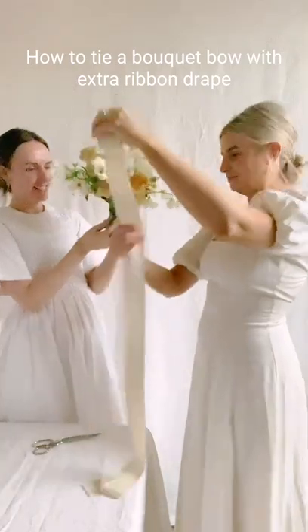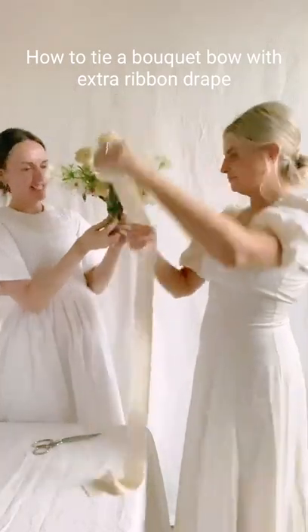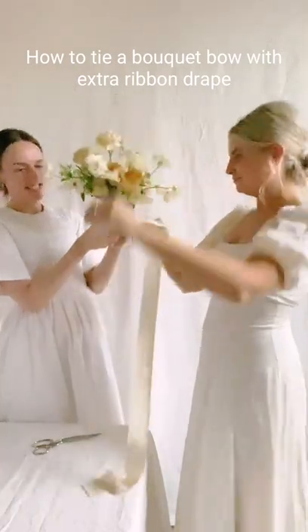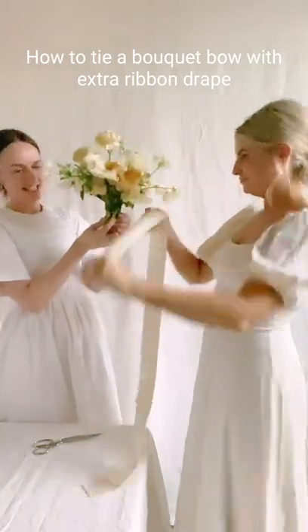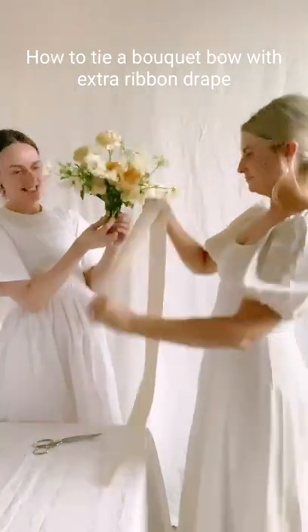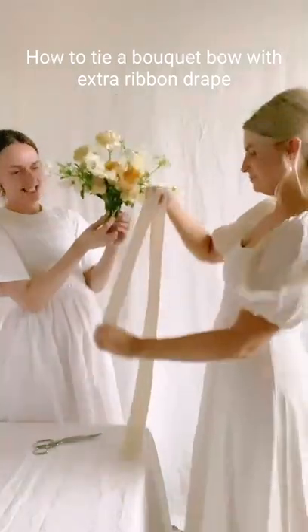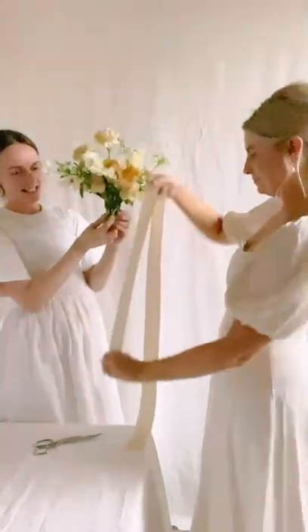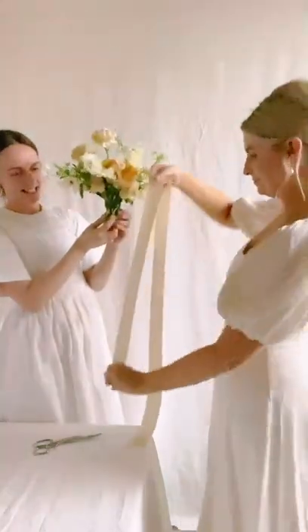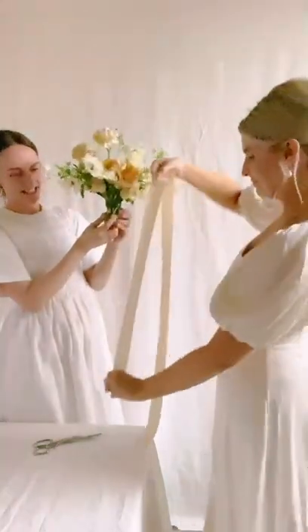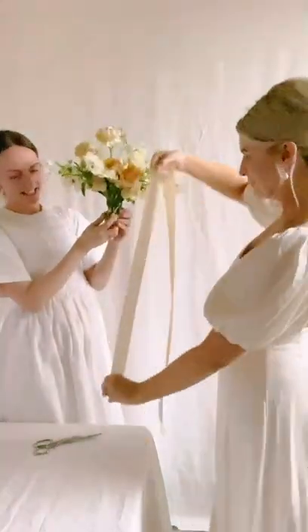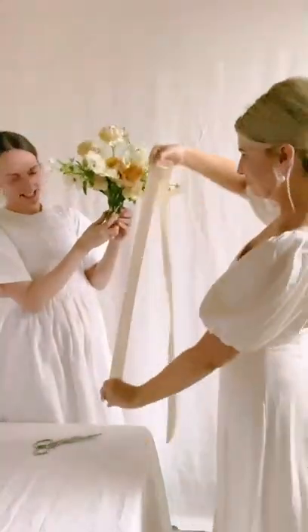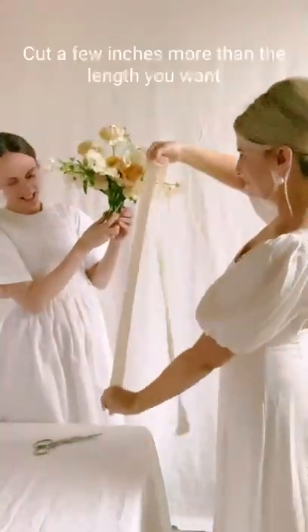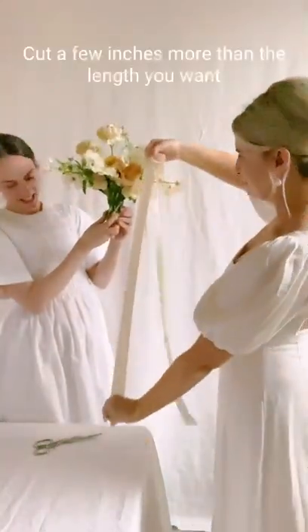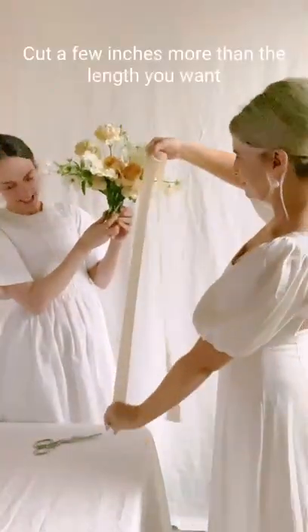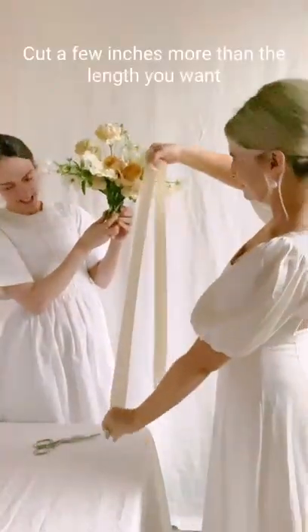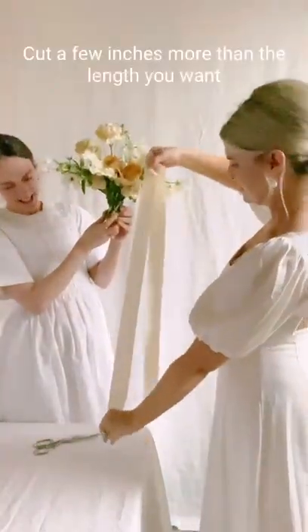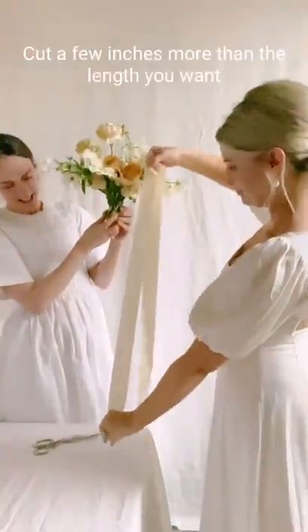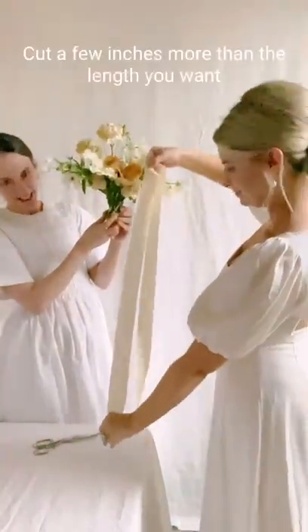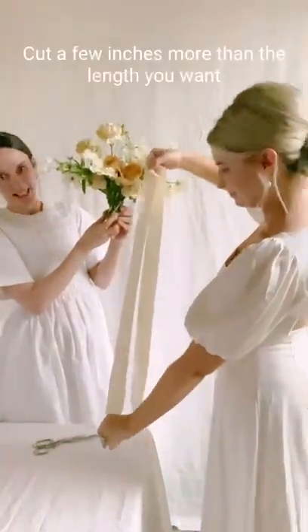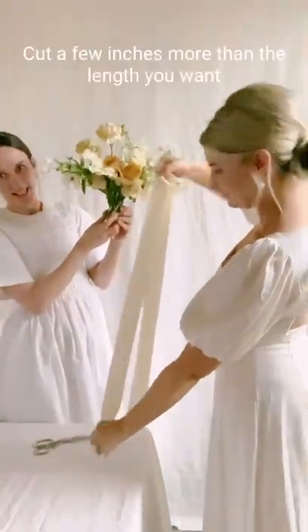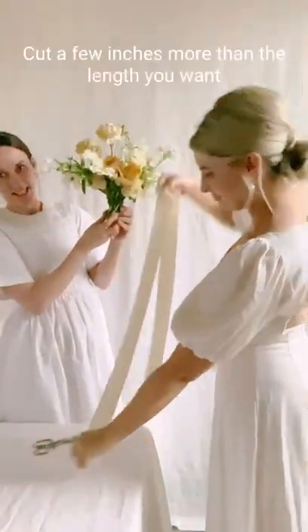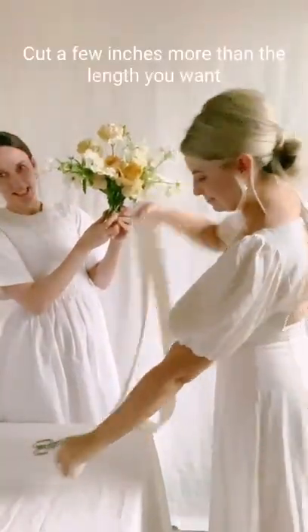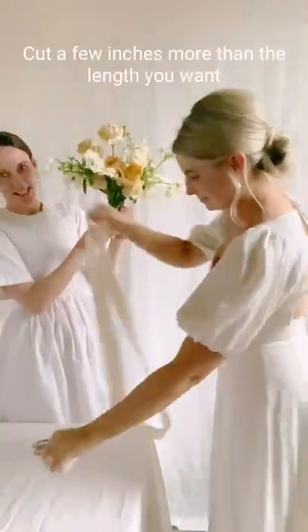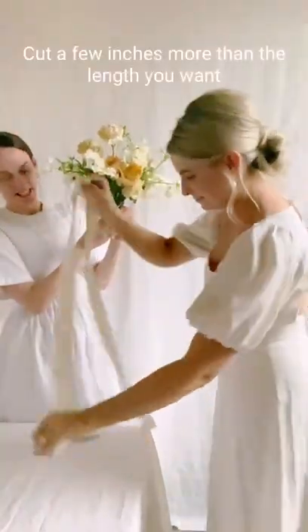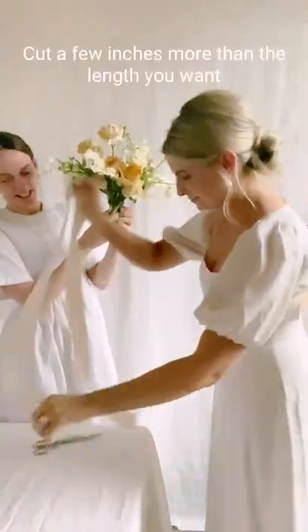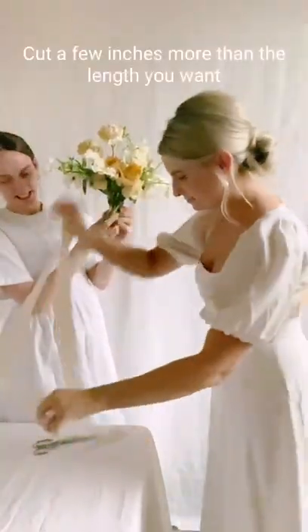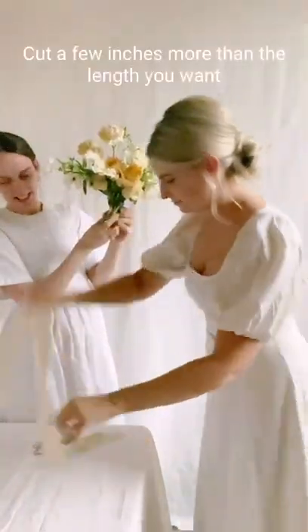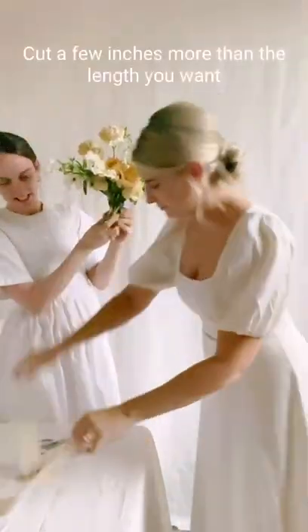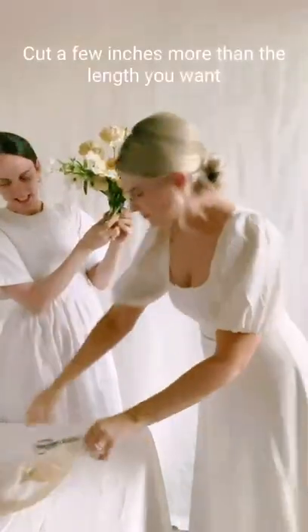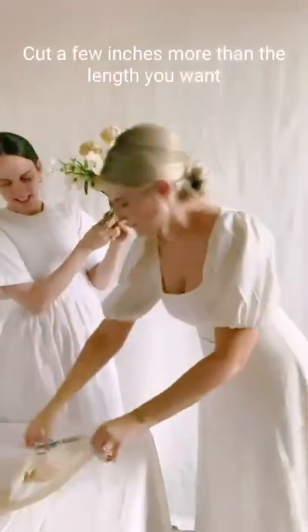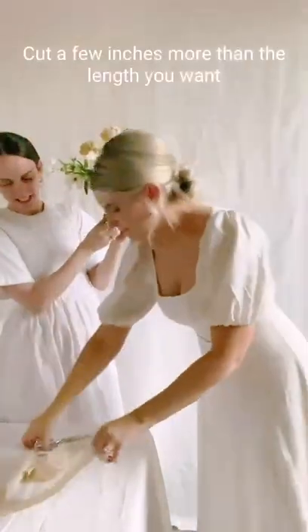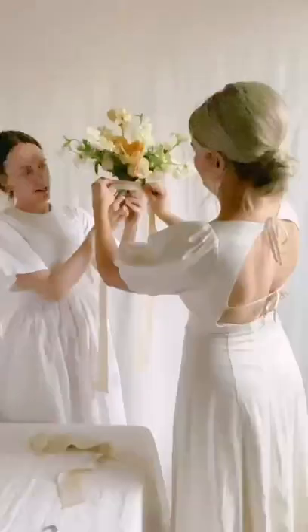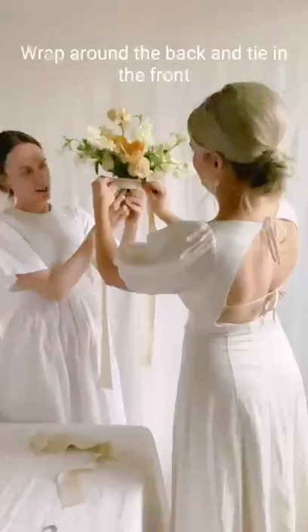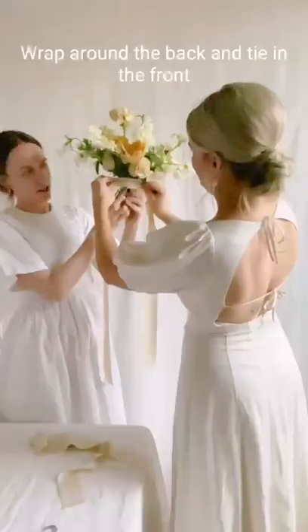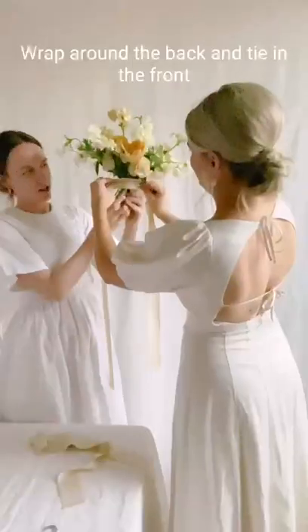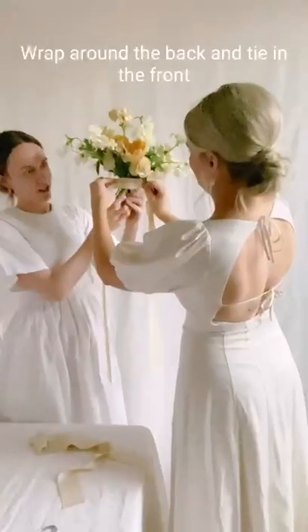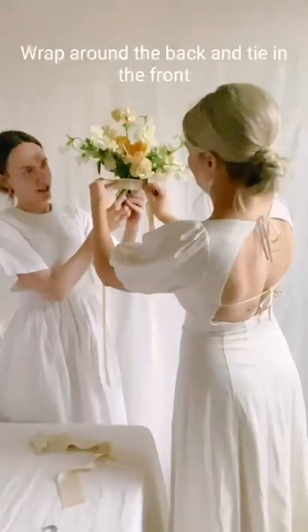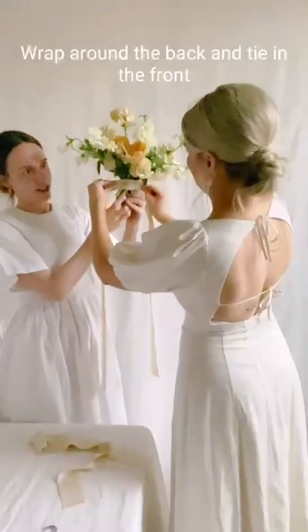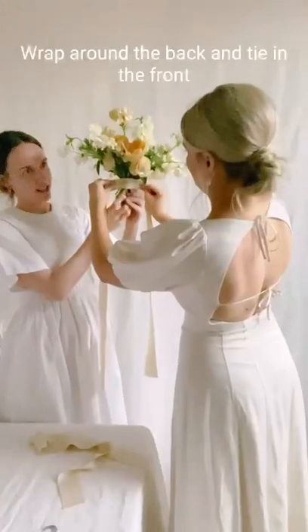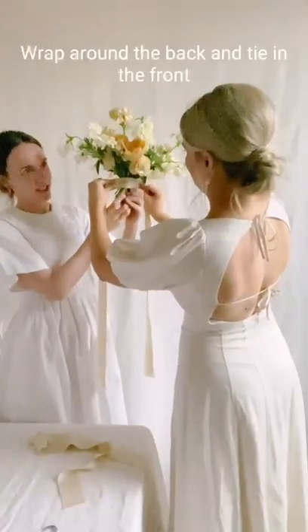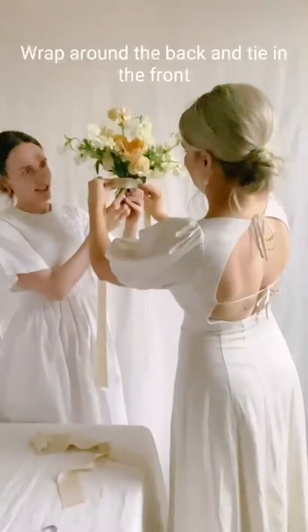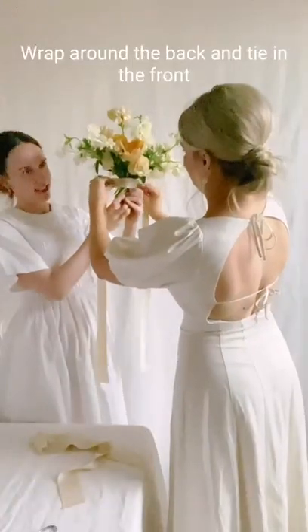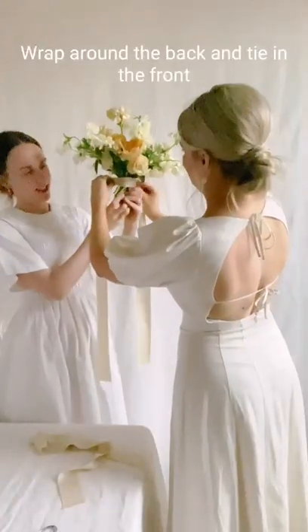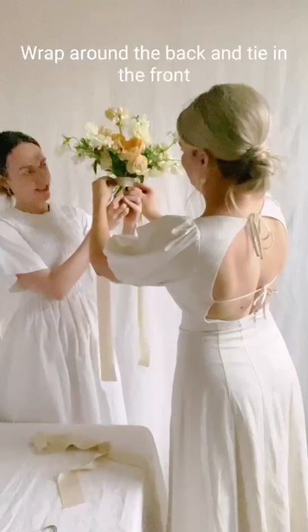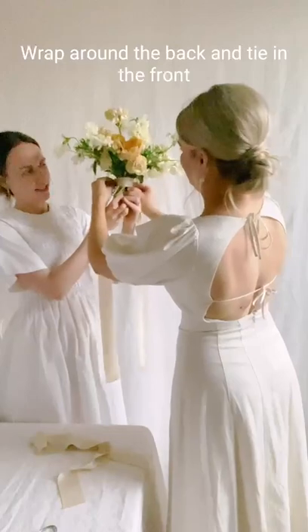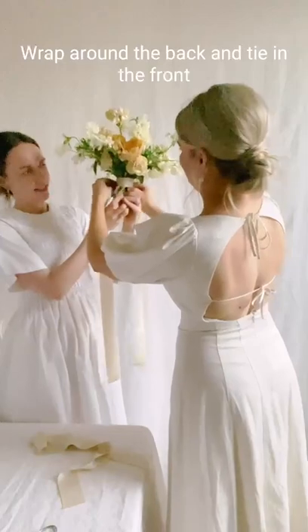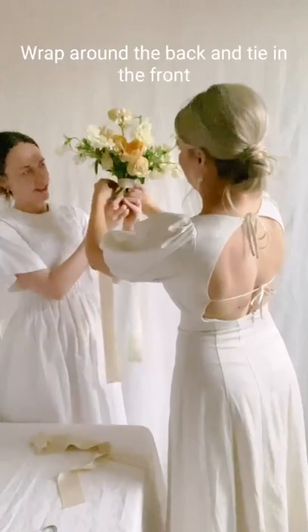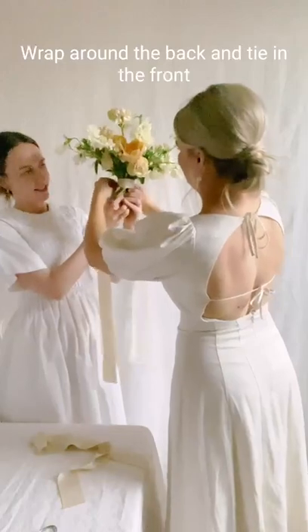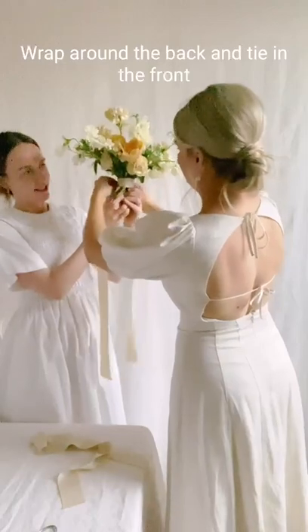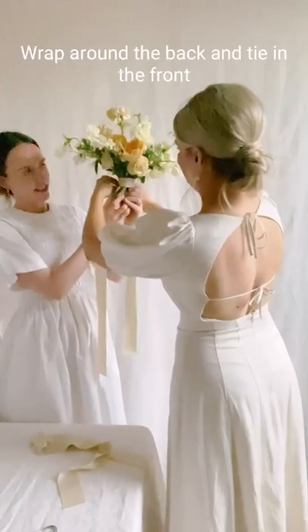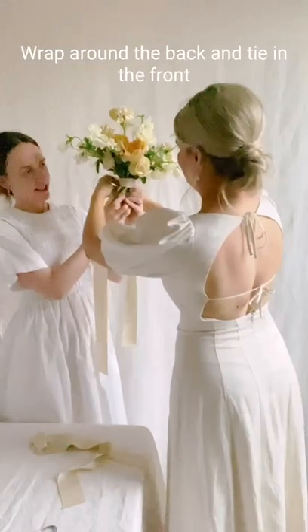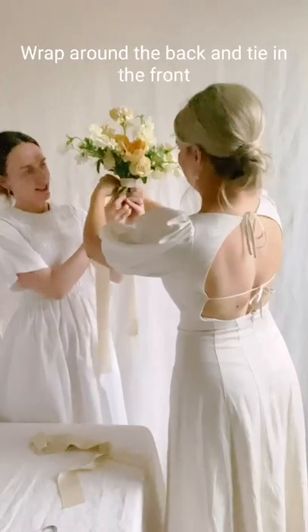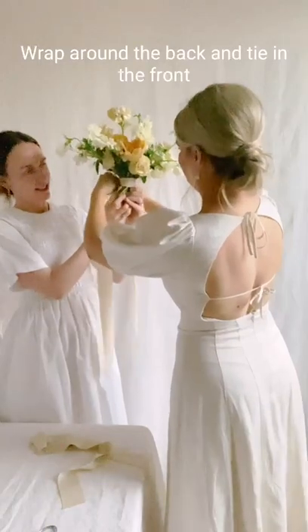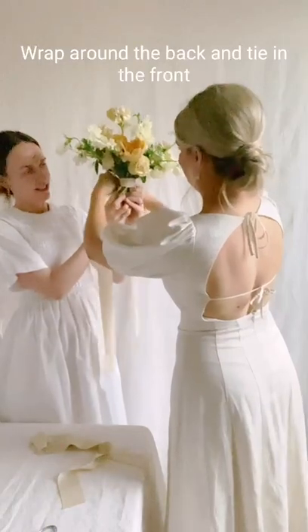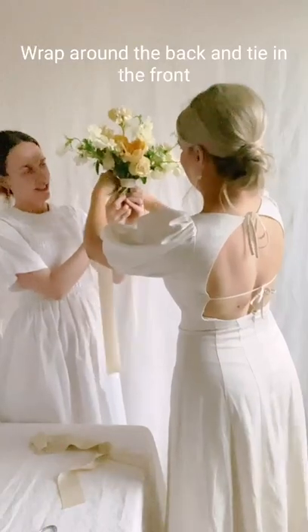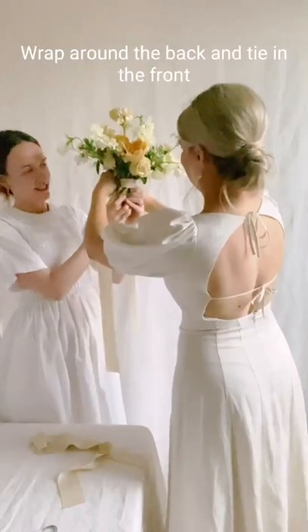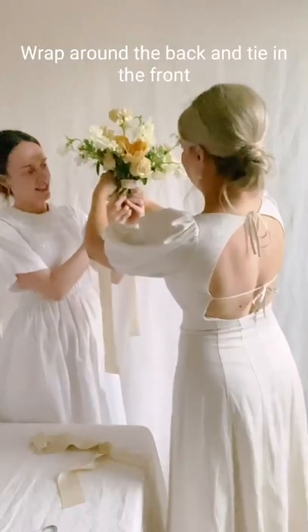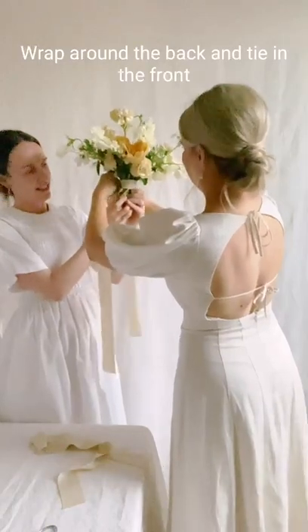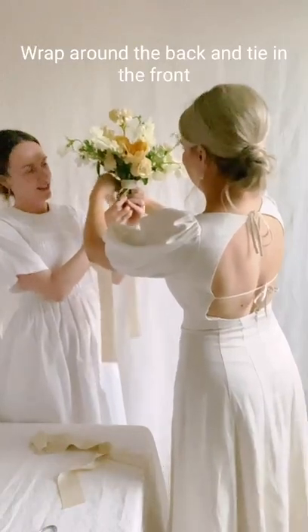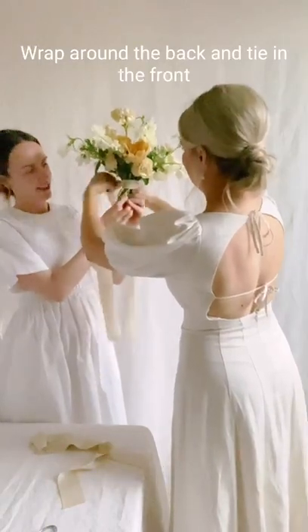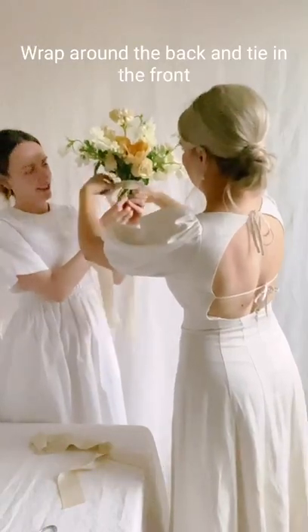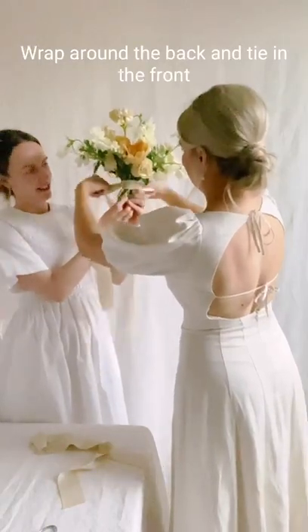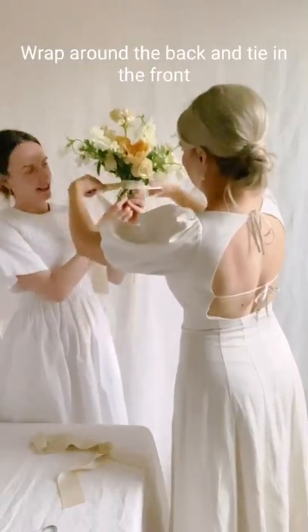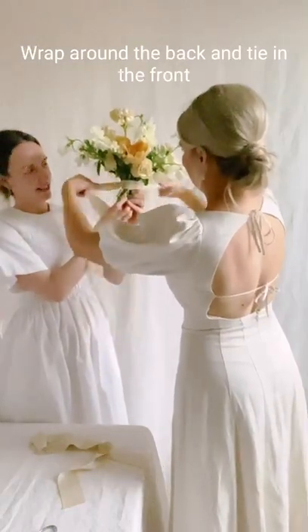How to tie a bouquet bow with extra drape. Cut a few inches more than the length that you want, then wrap around the back and tie in the front.